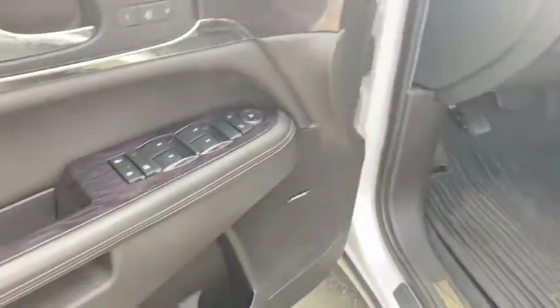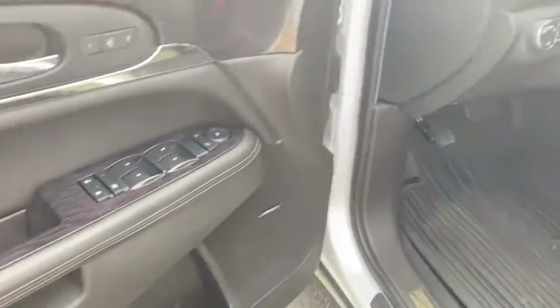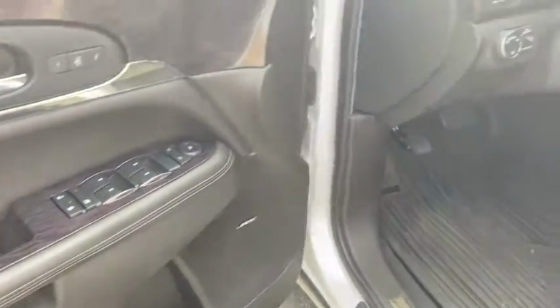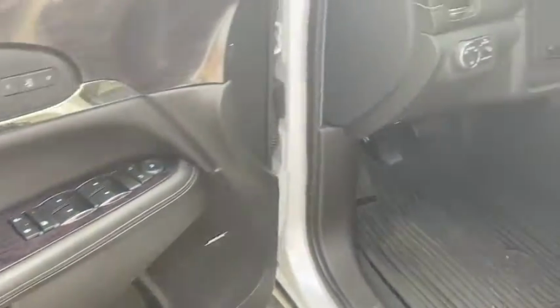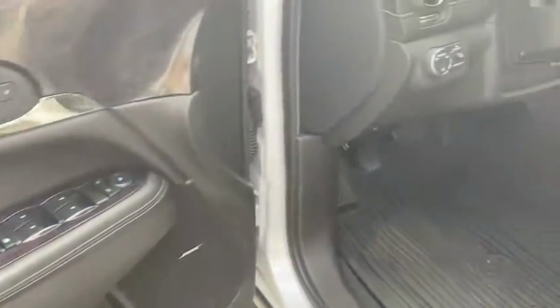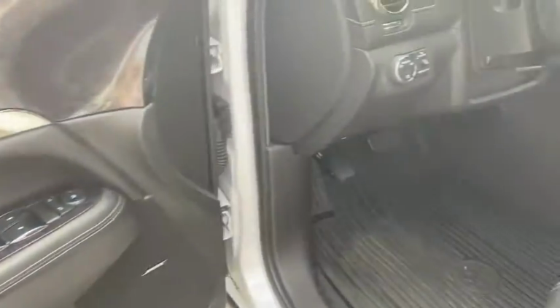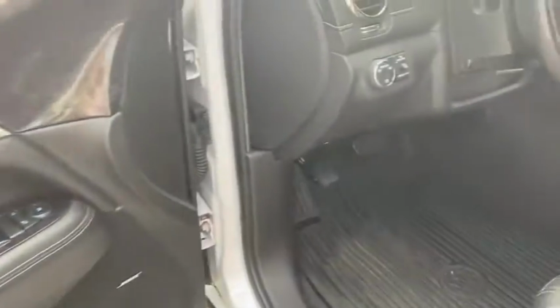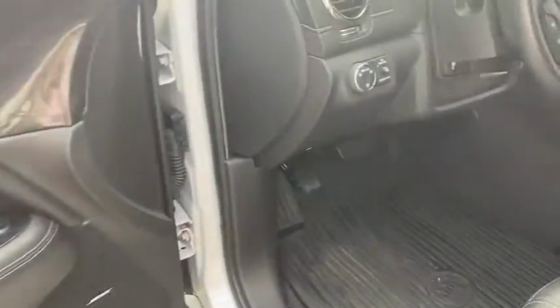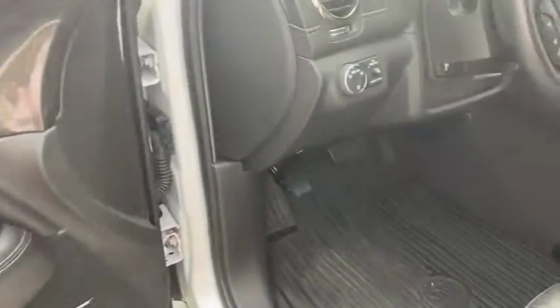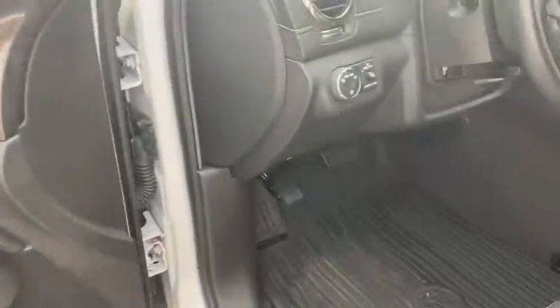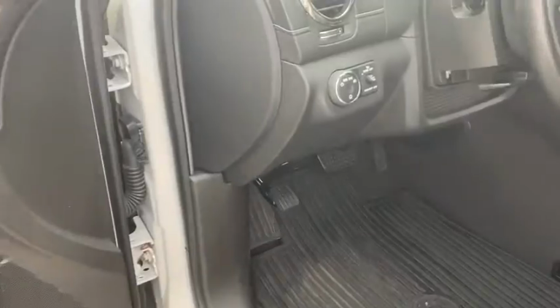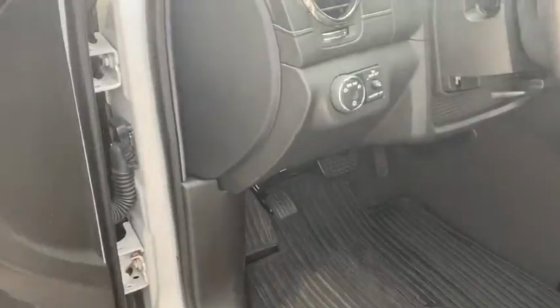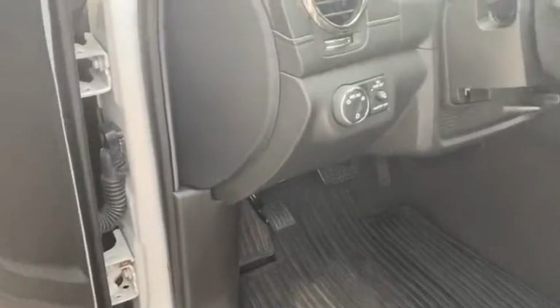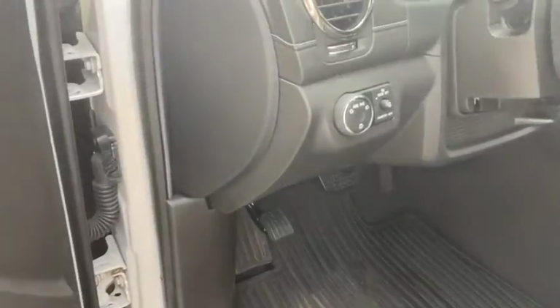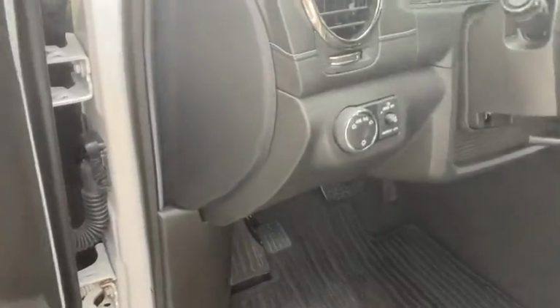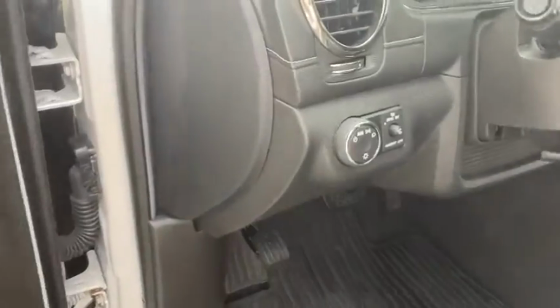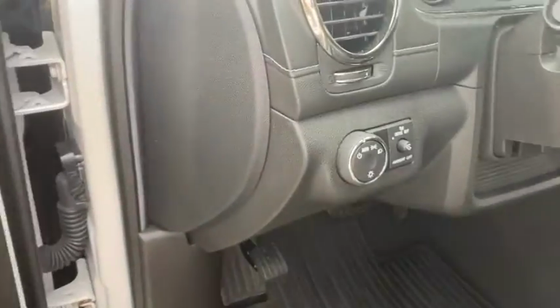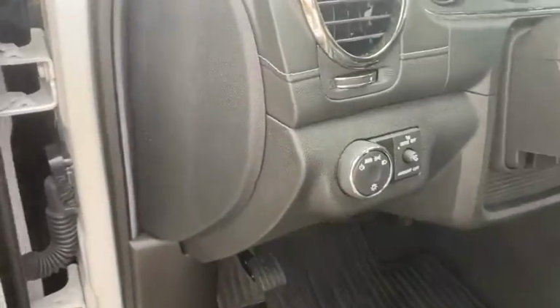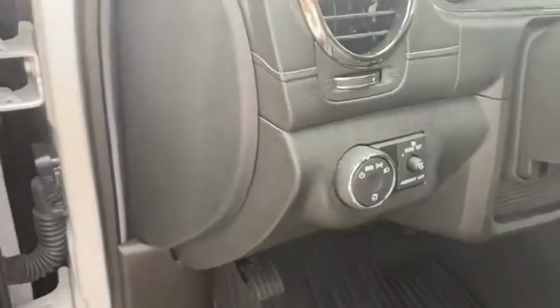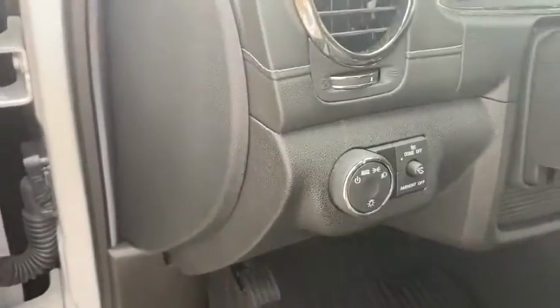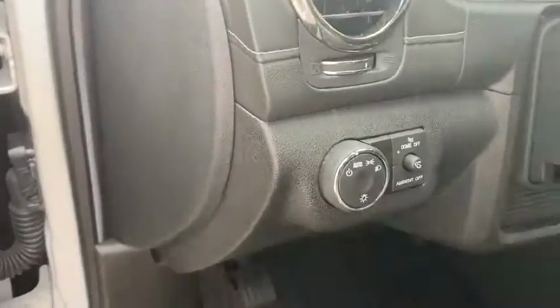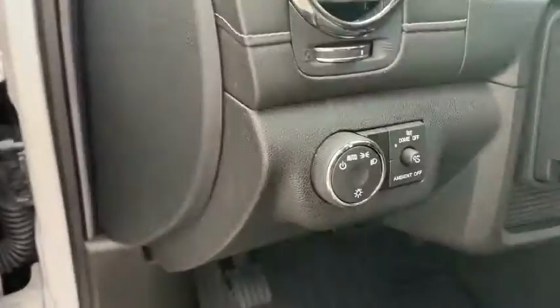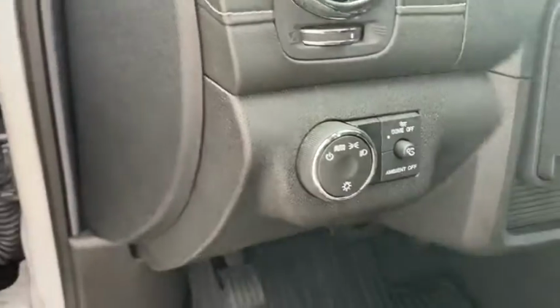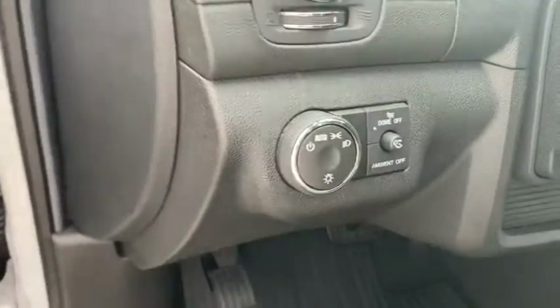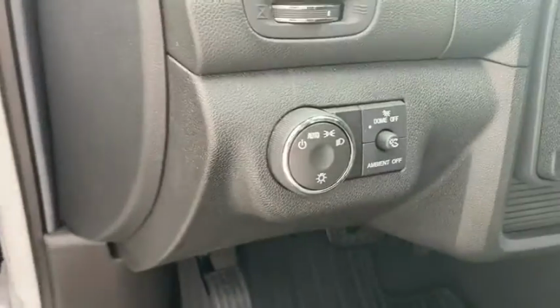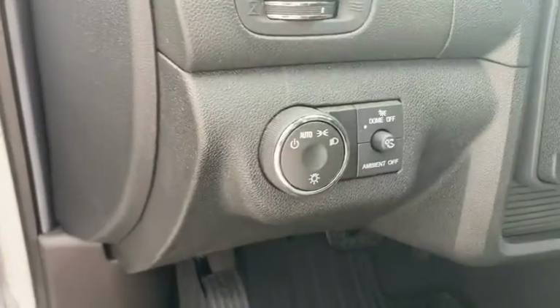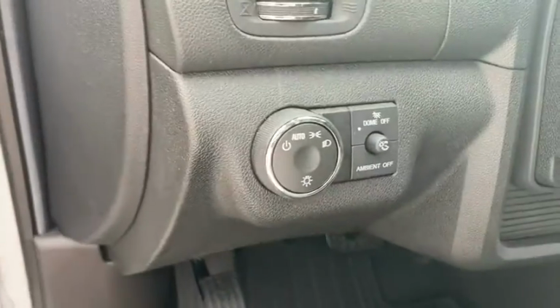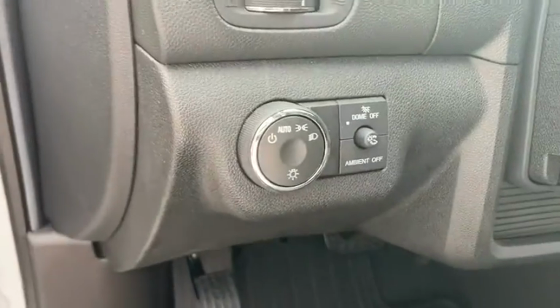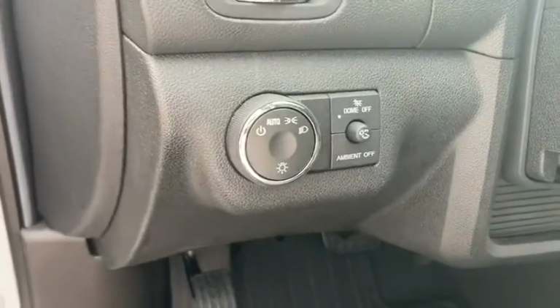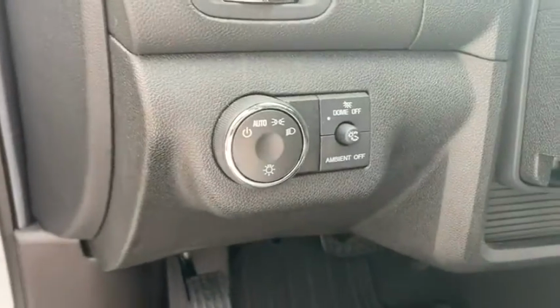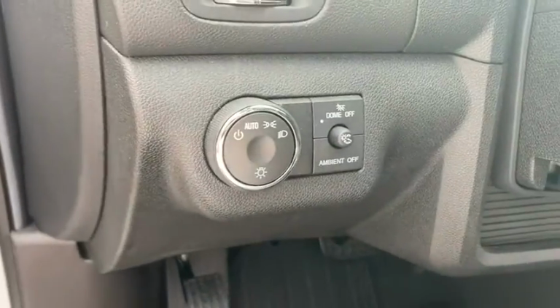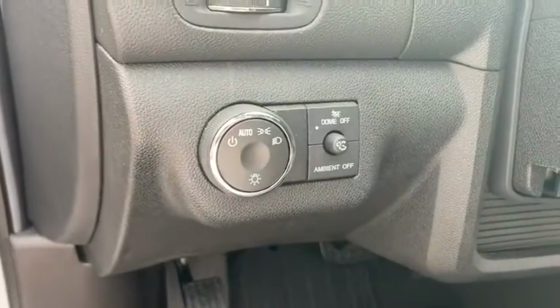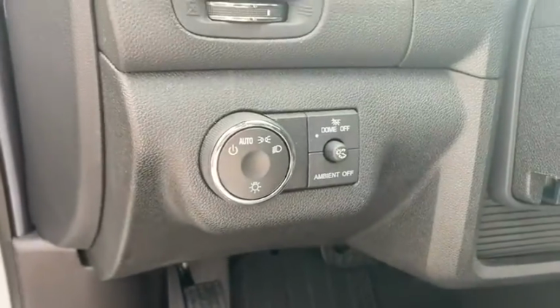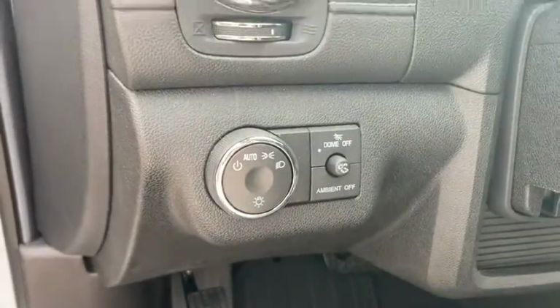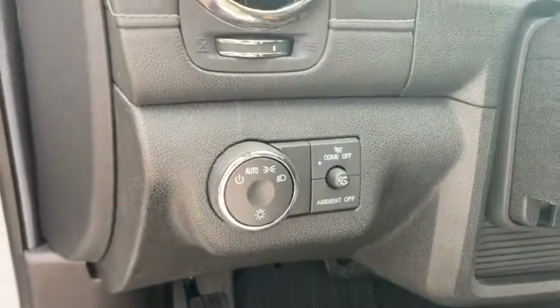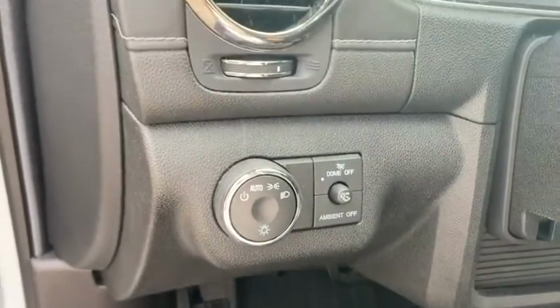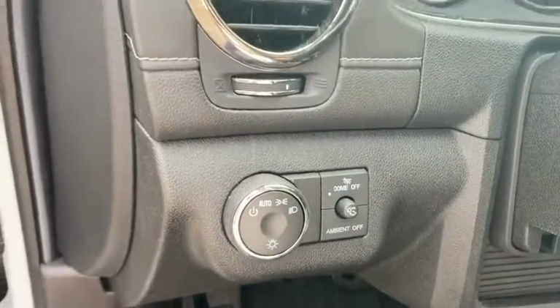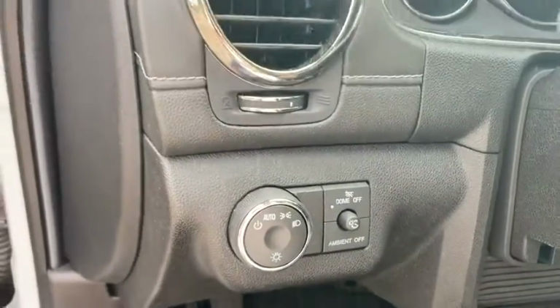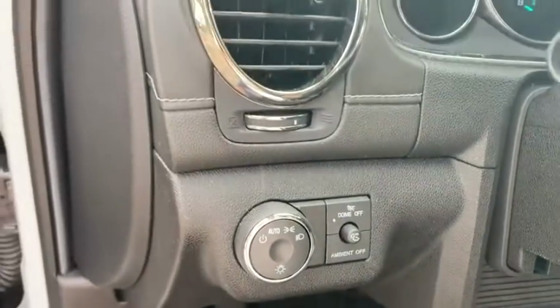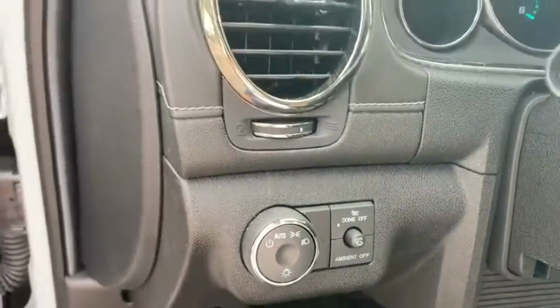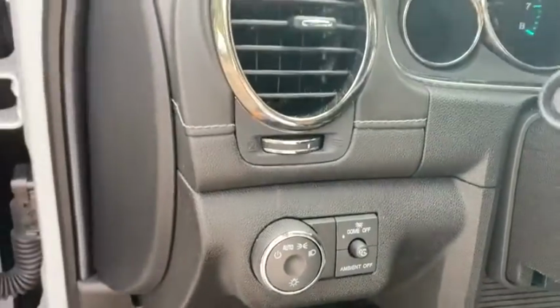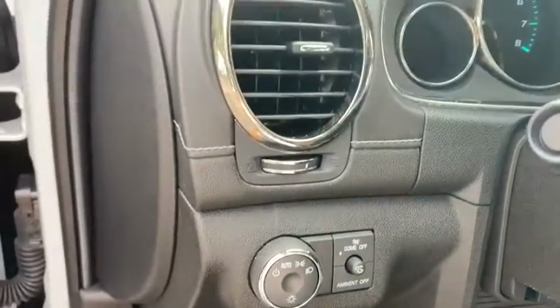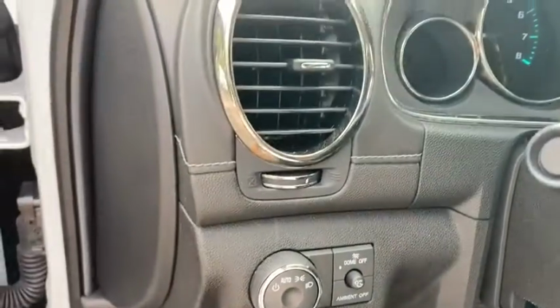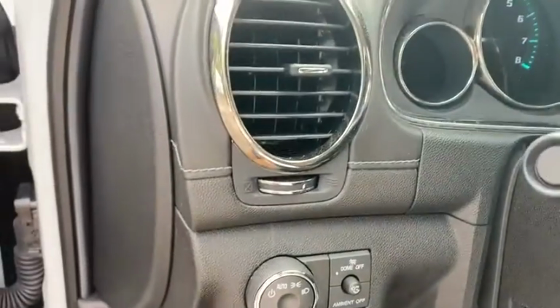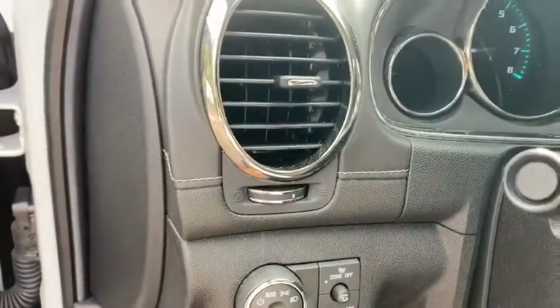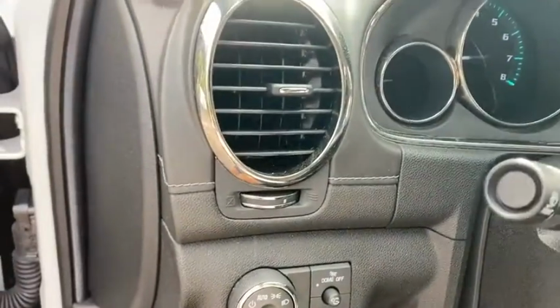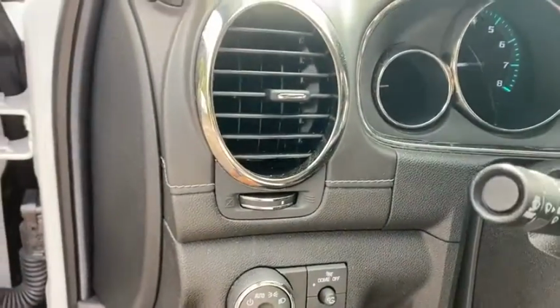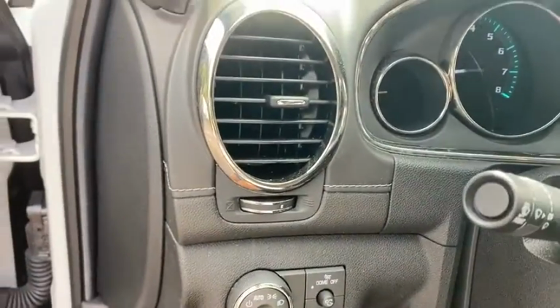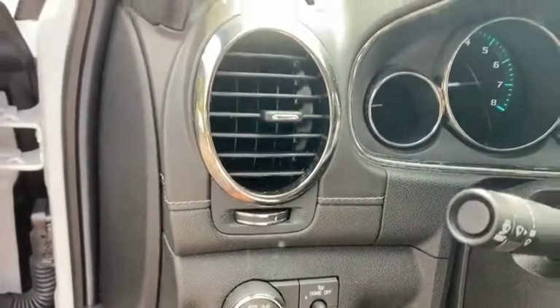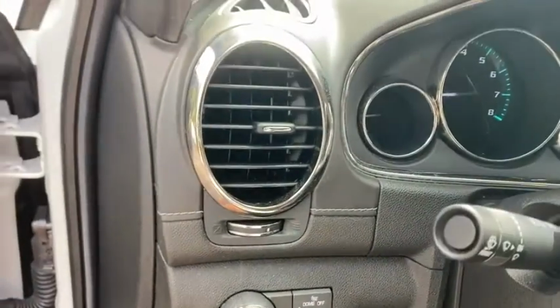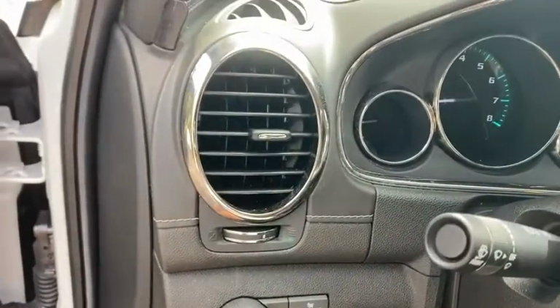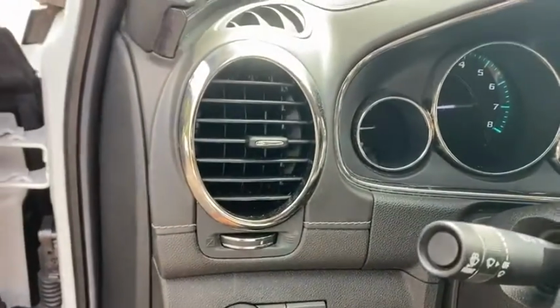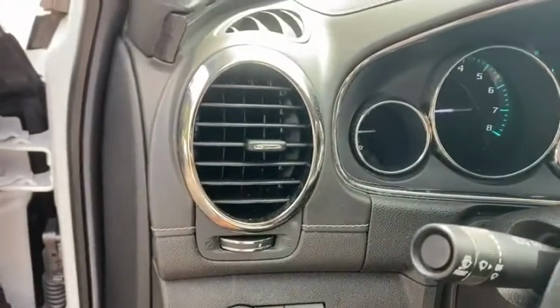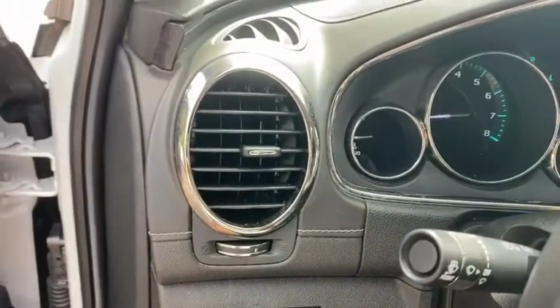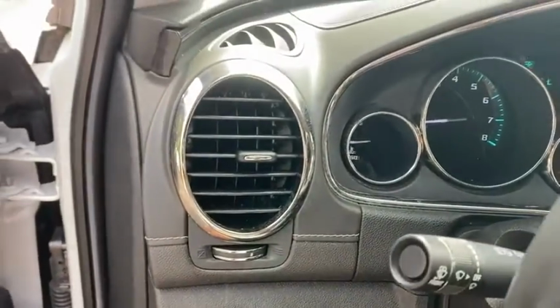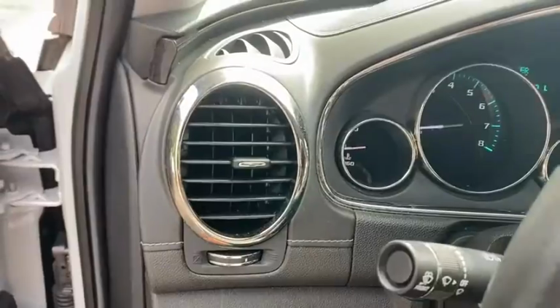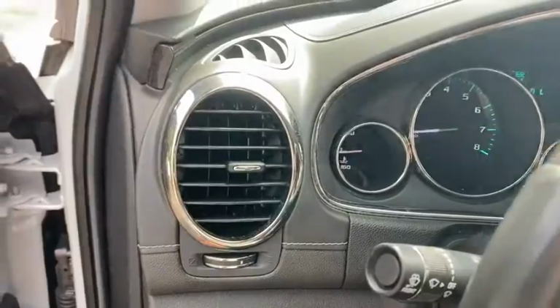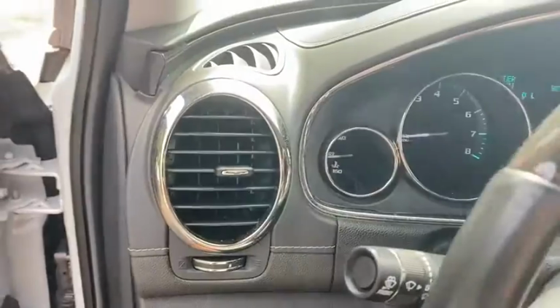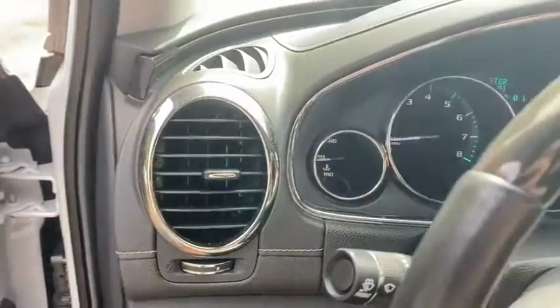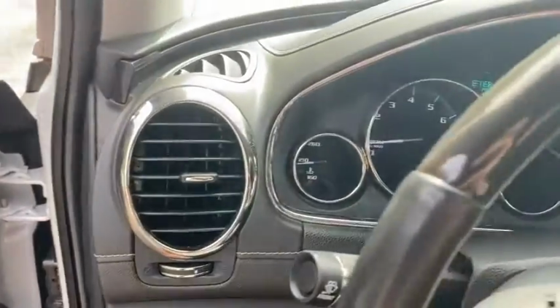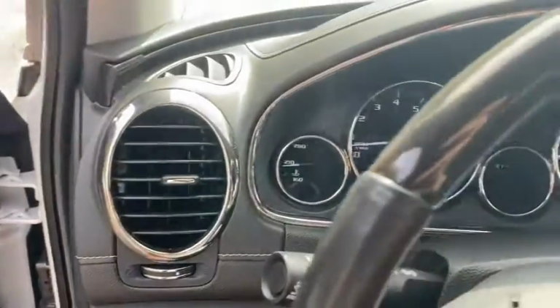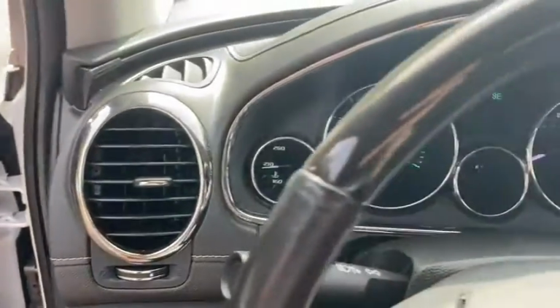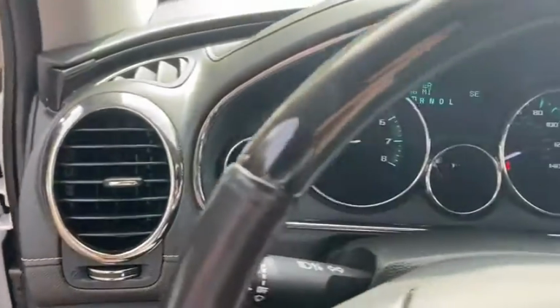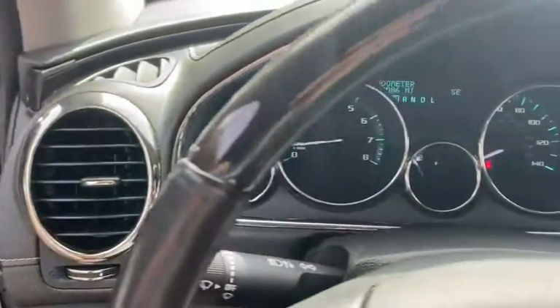Heated steering wheel, heated front seat, security system, power windows, compass, rear window defroster, trip computer.